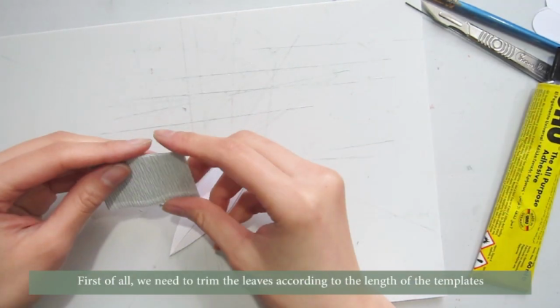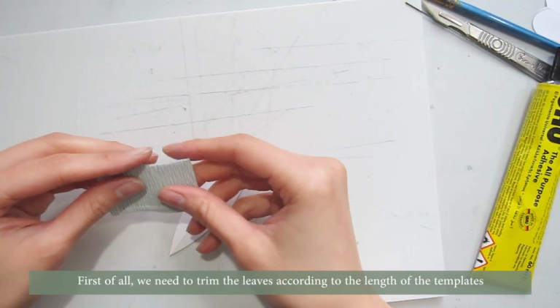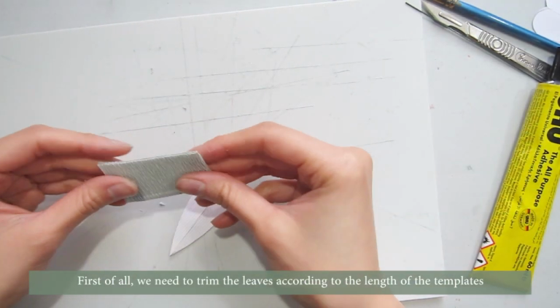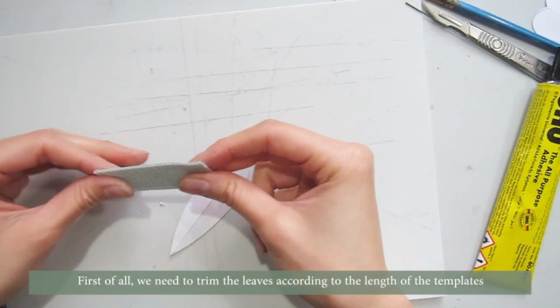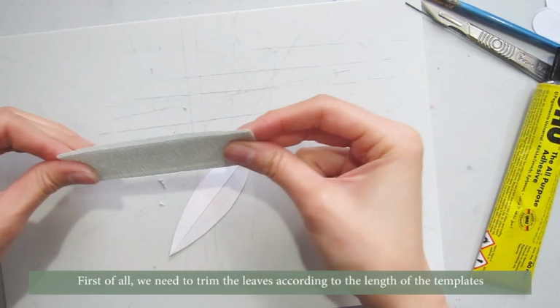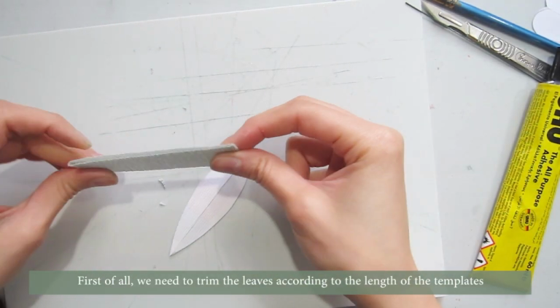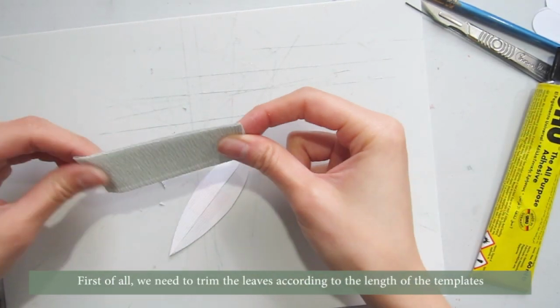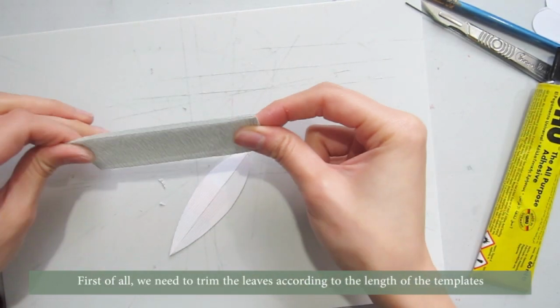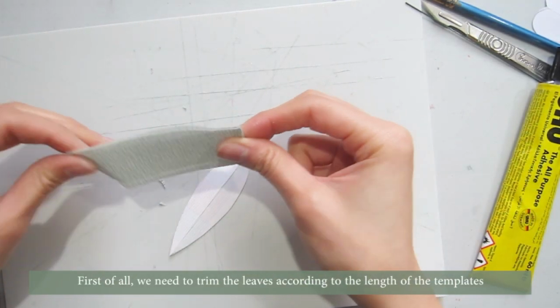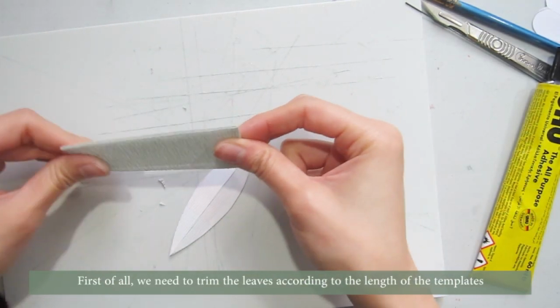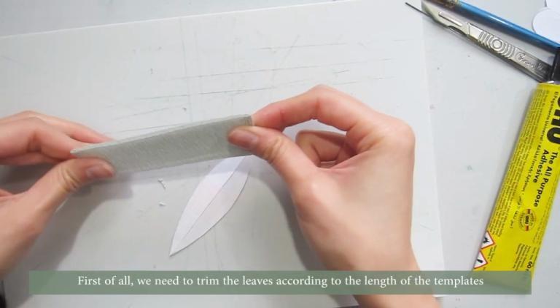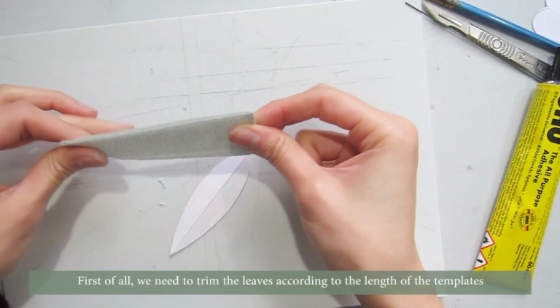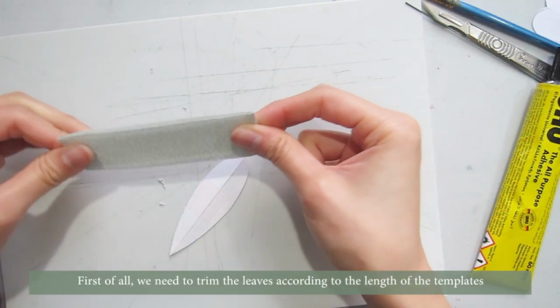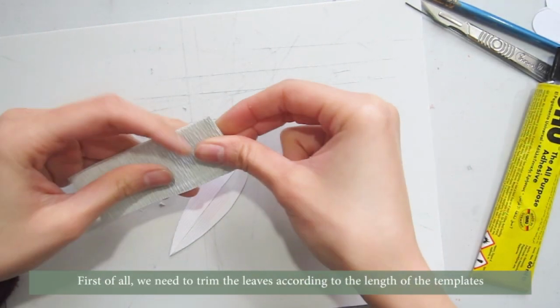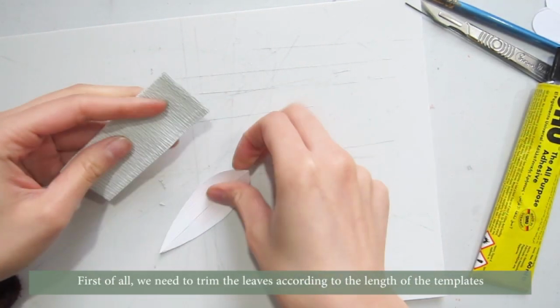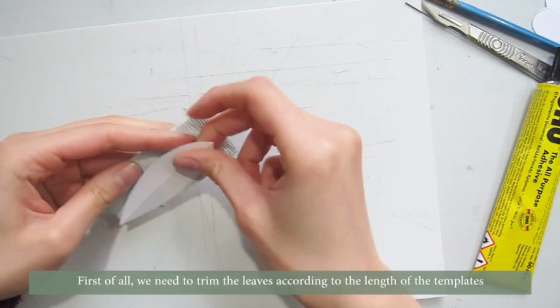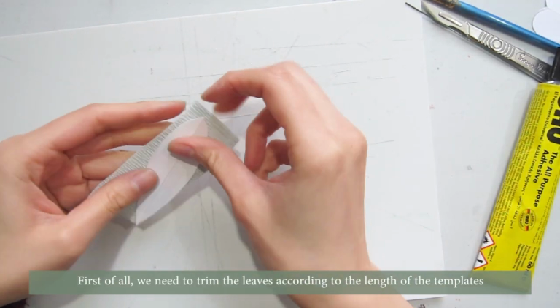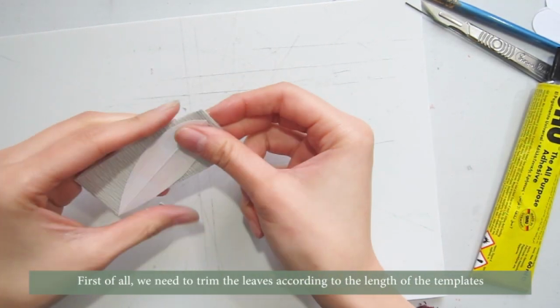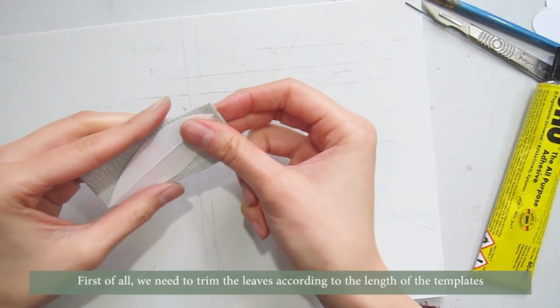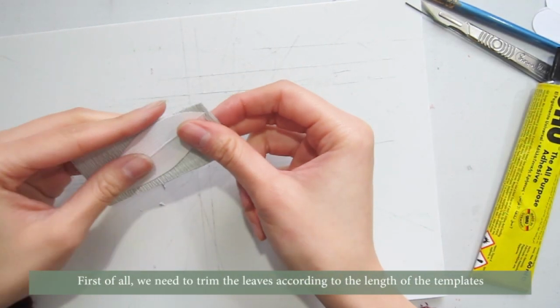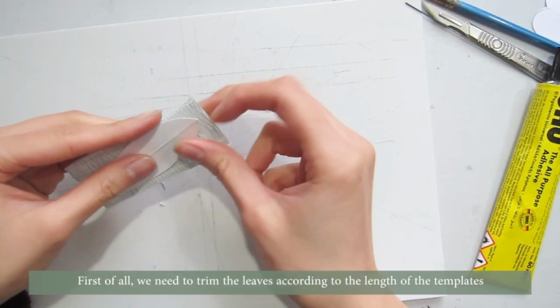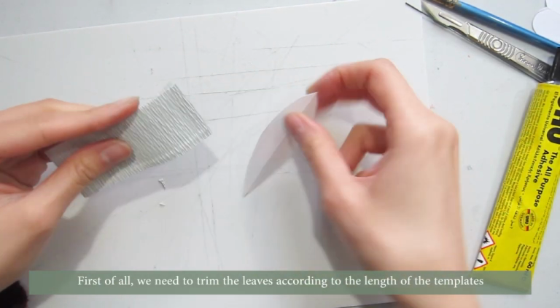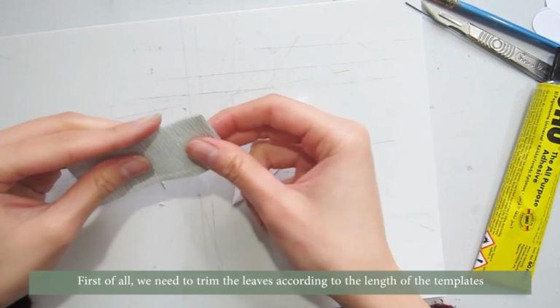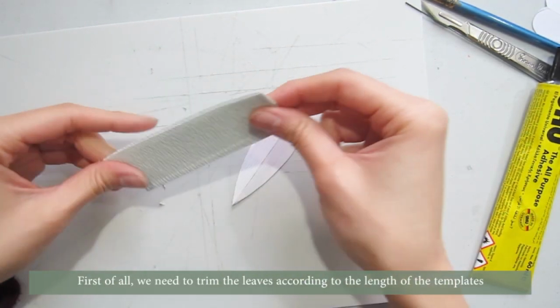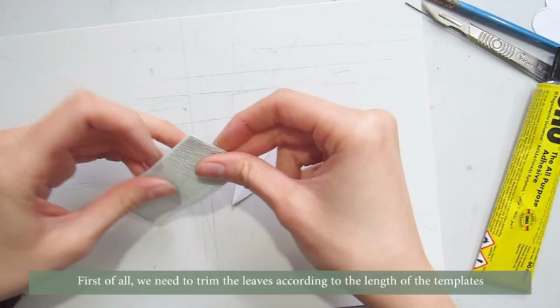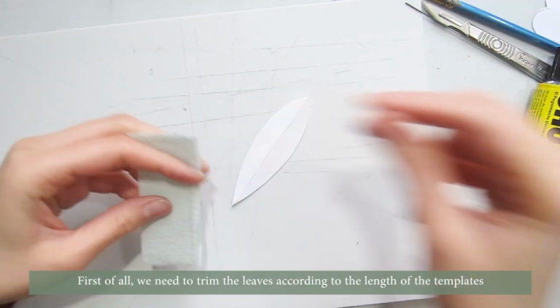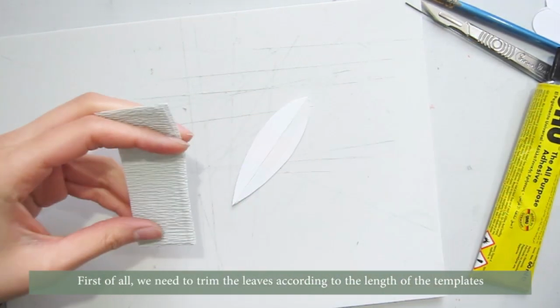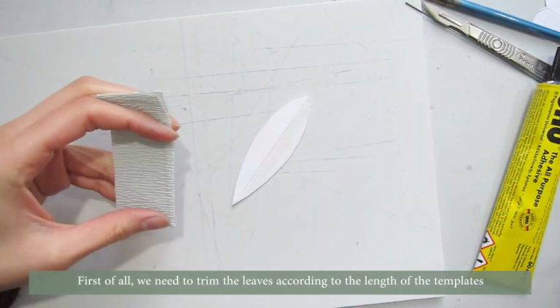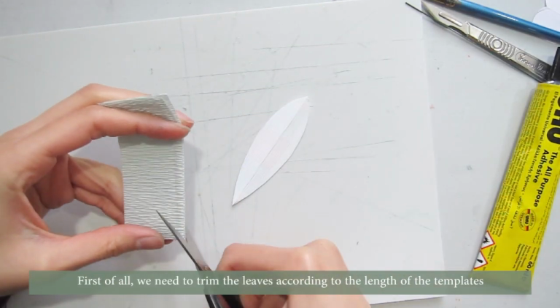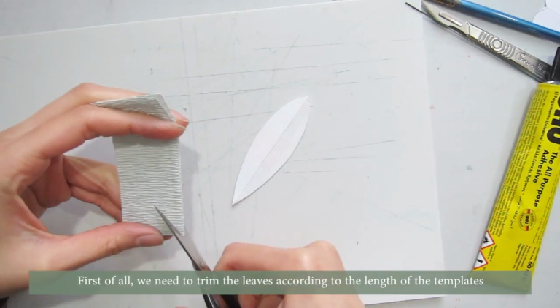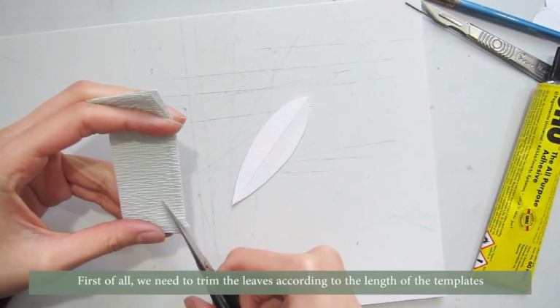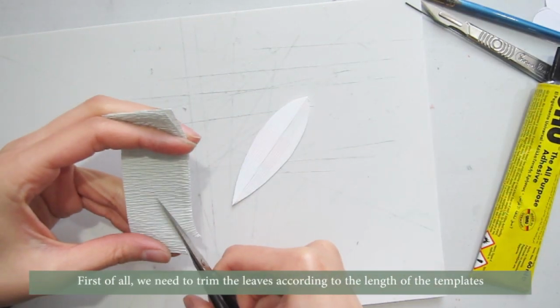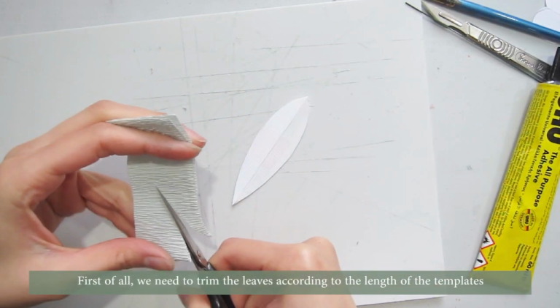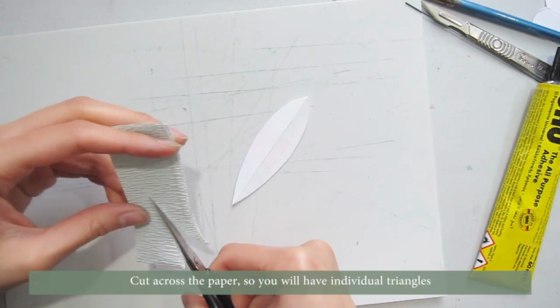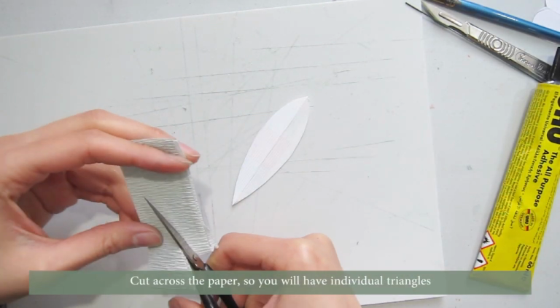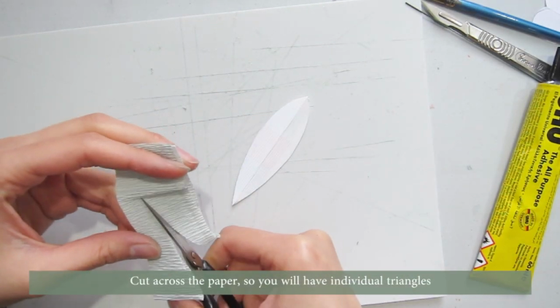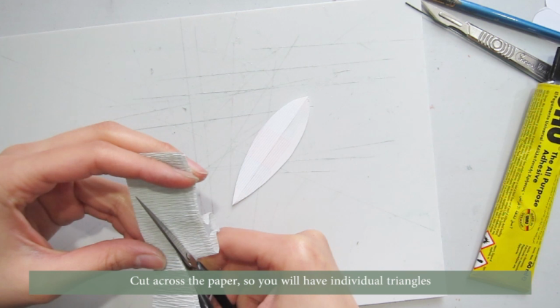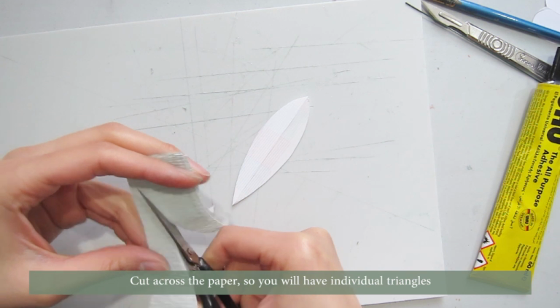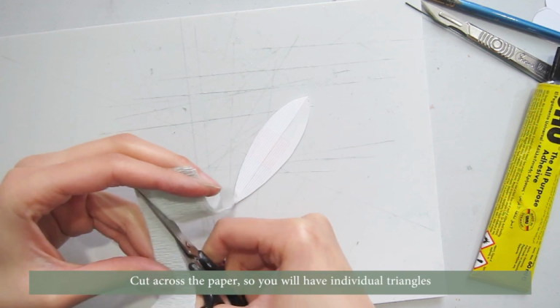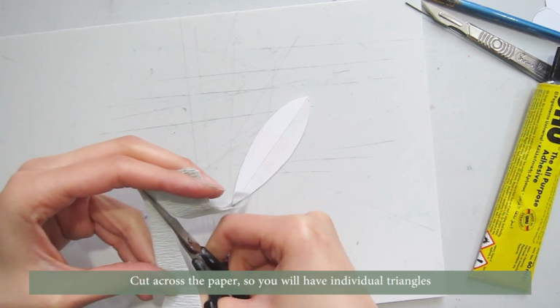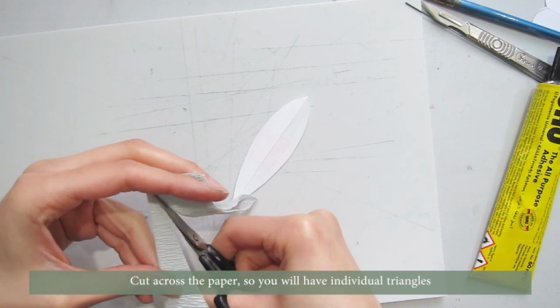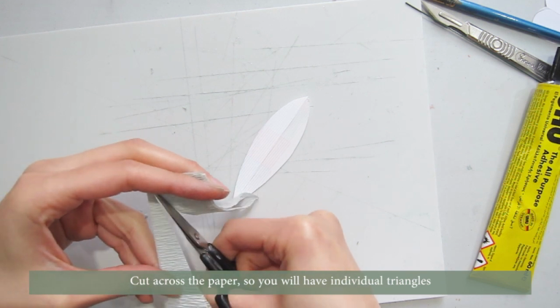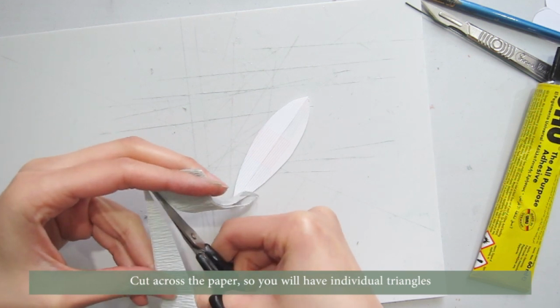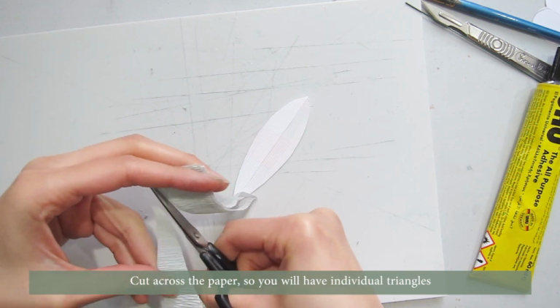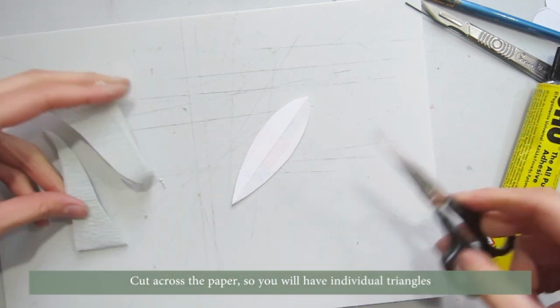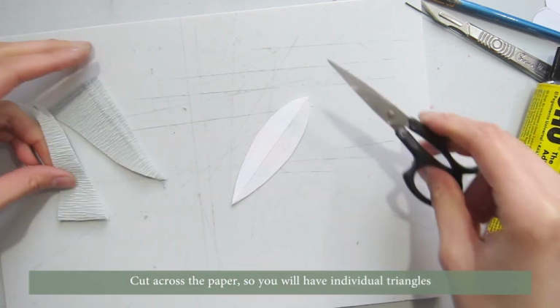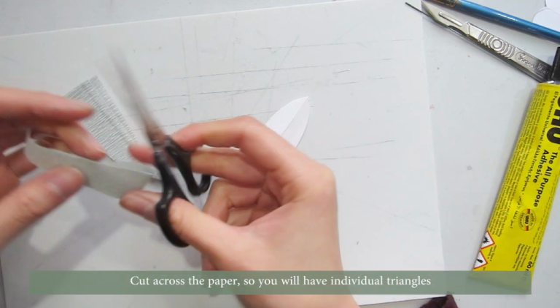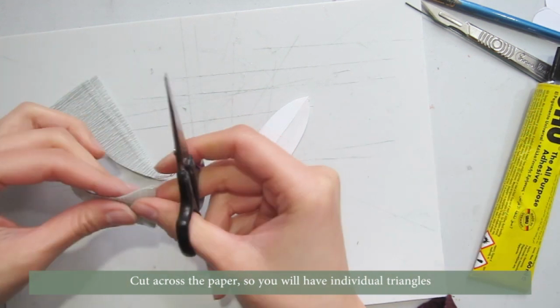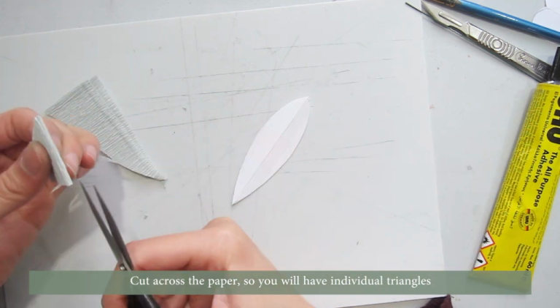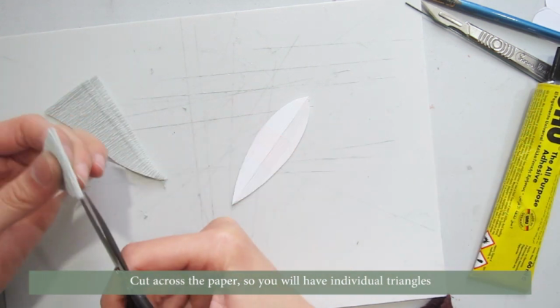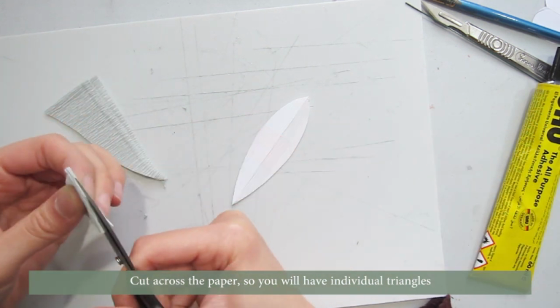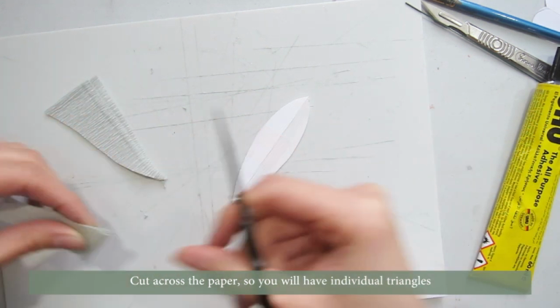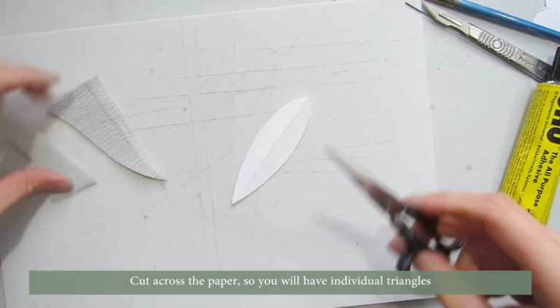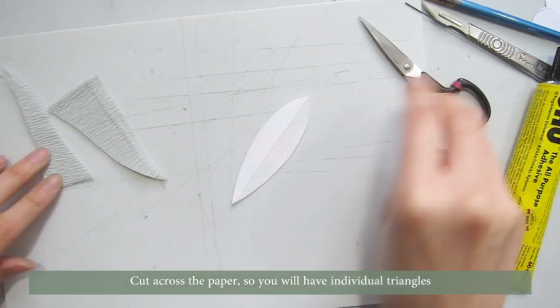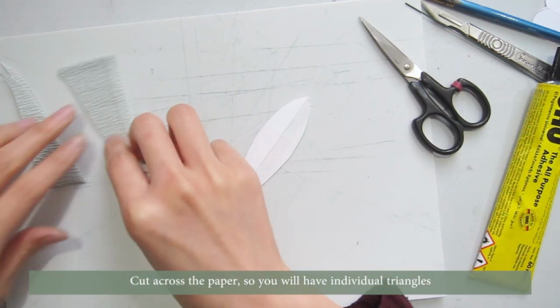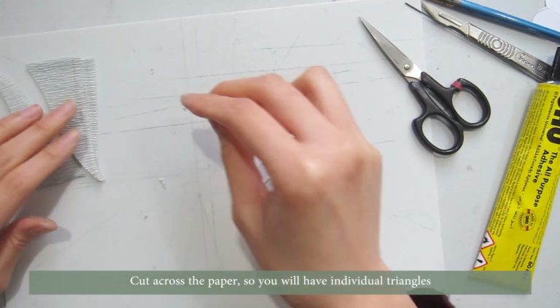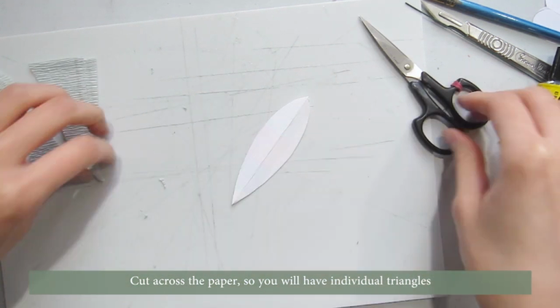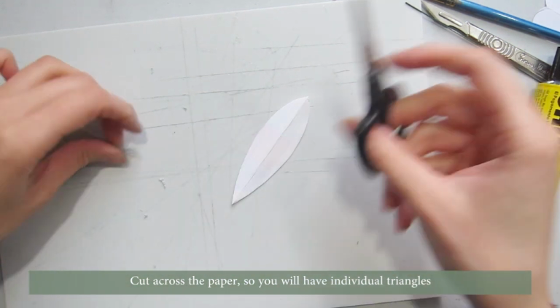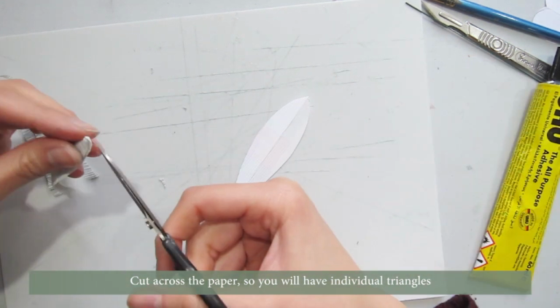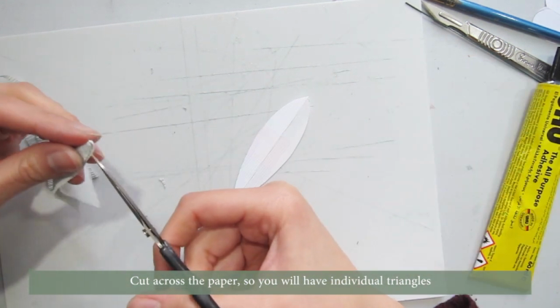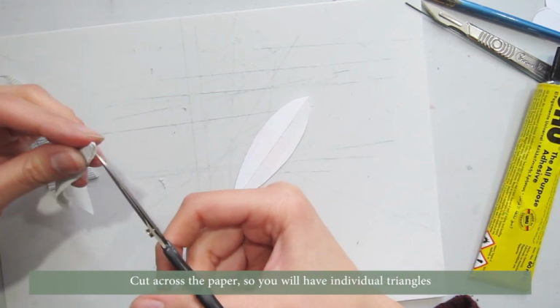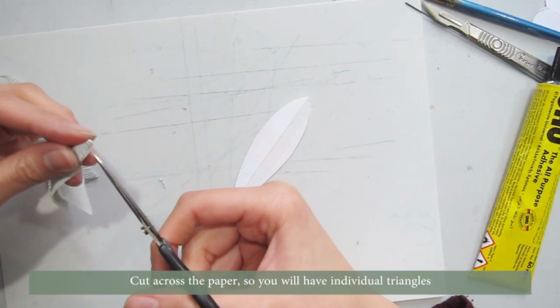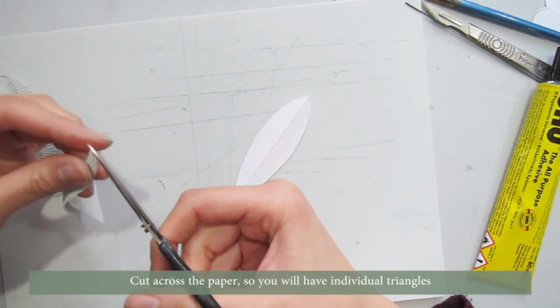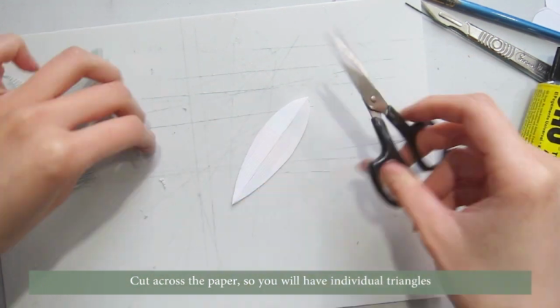First of all, we need to trim the leaves according to the length of the template. Cut across the paper so you will have individual triangles.